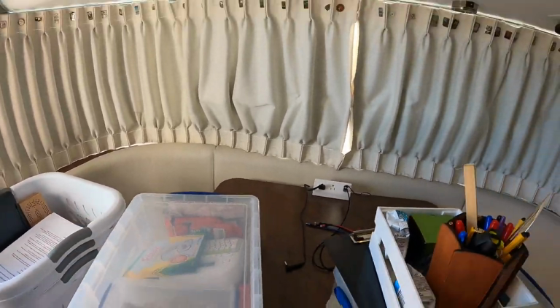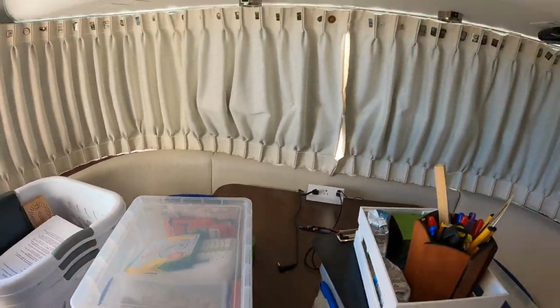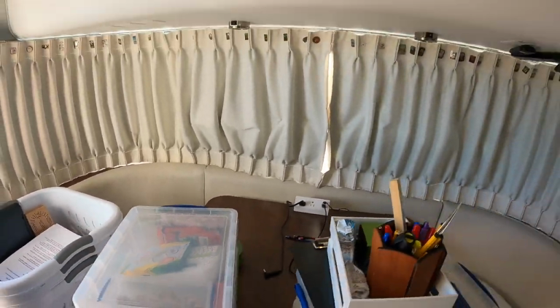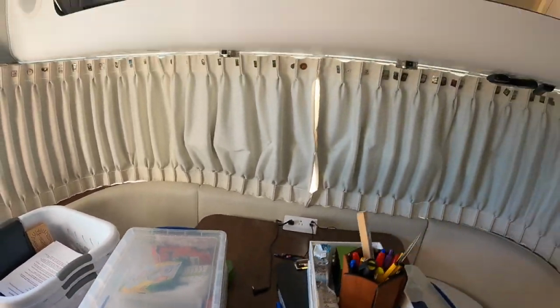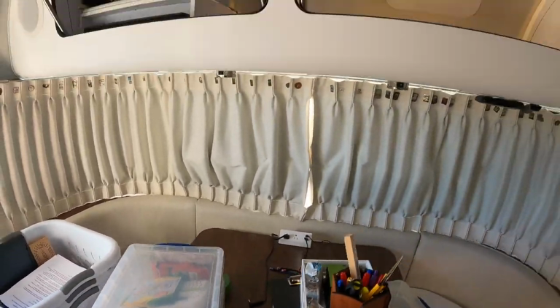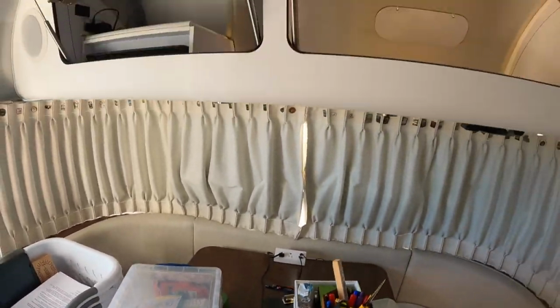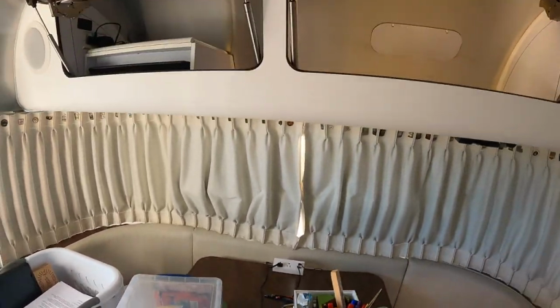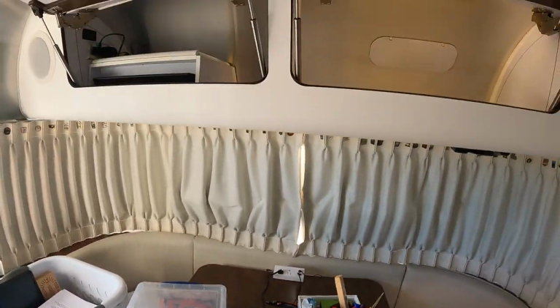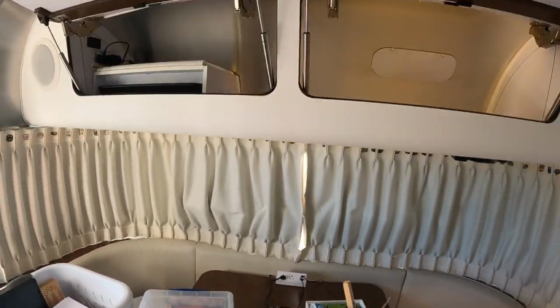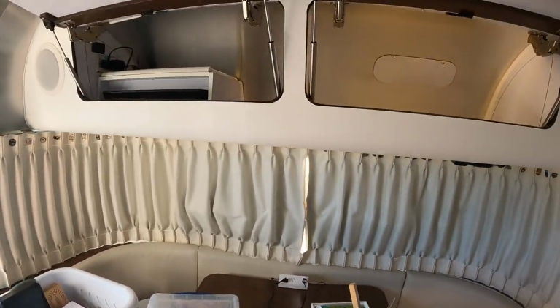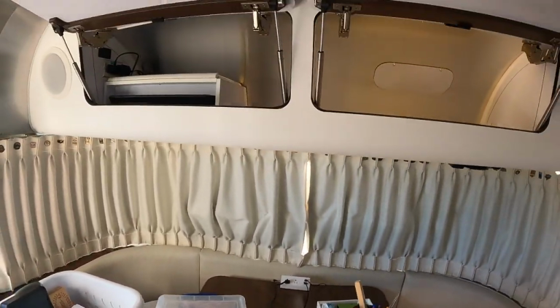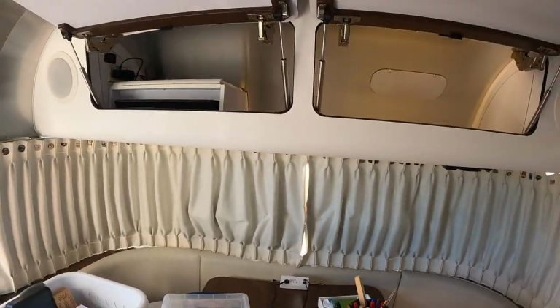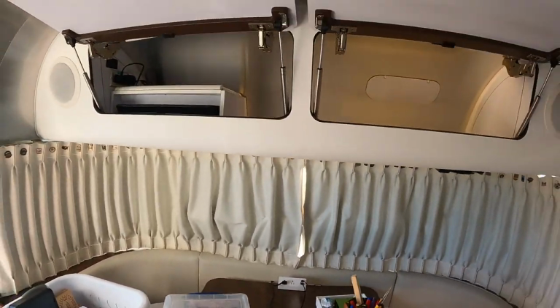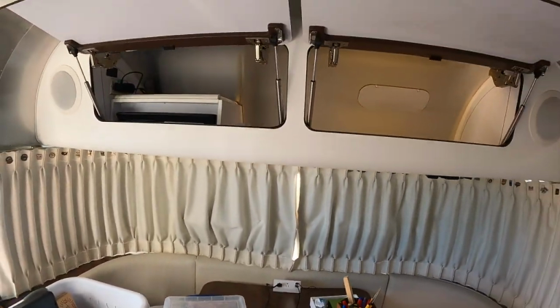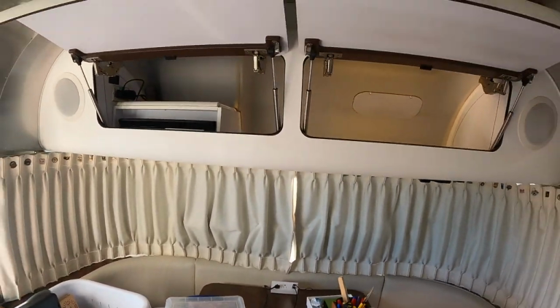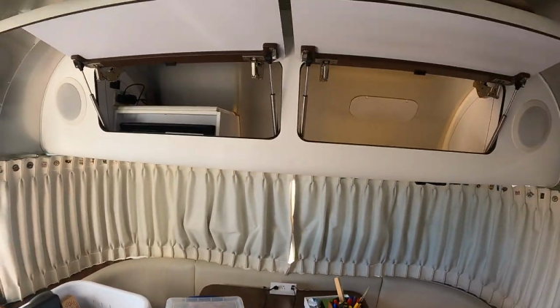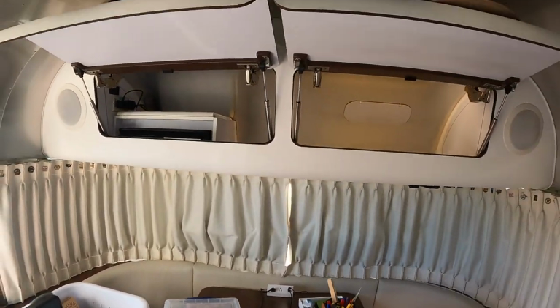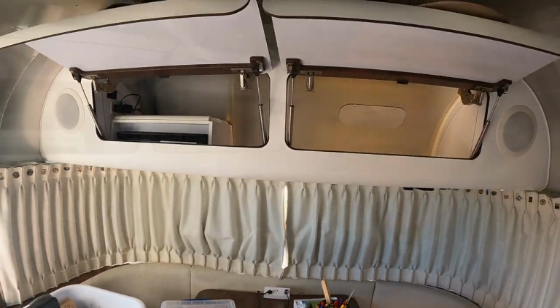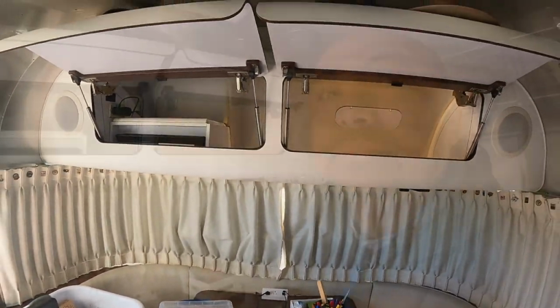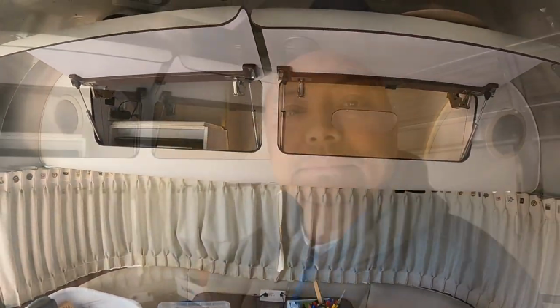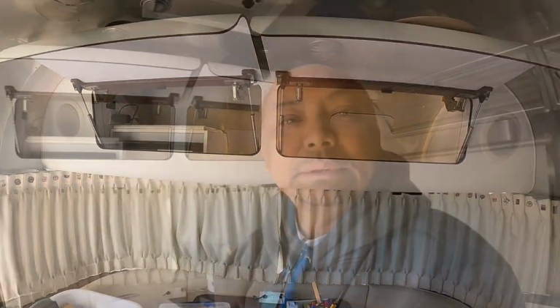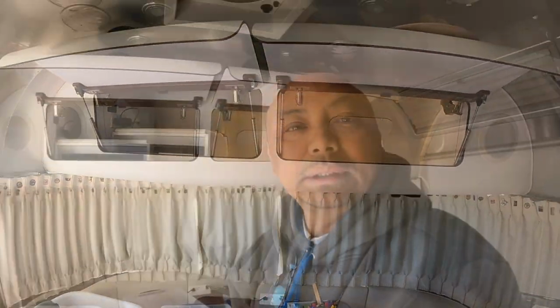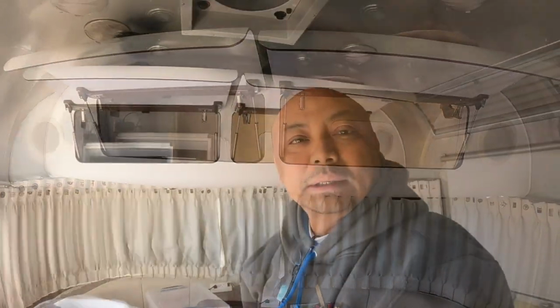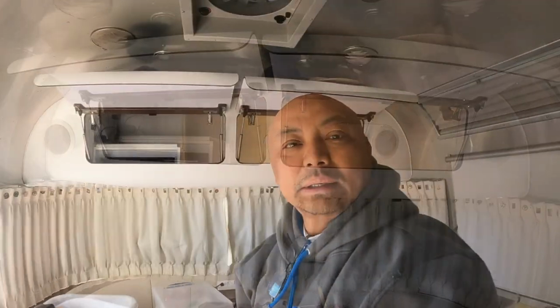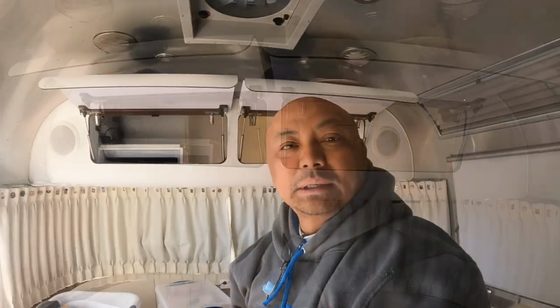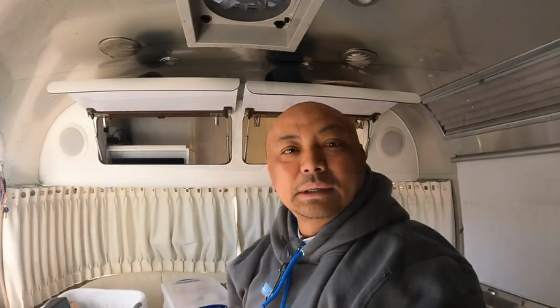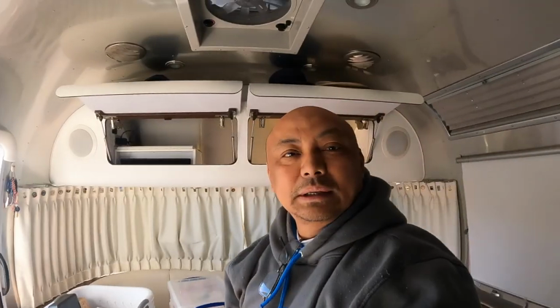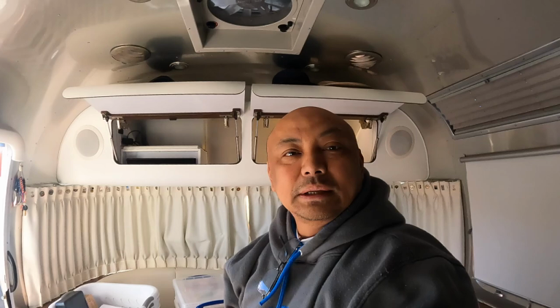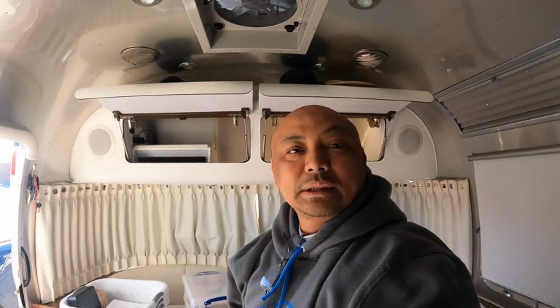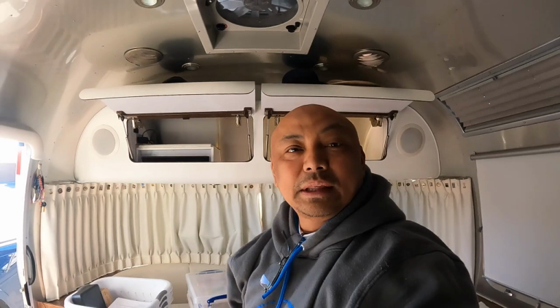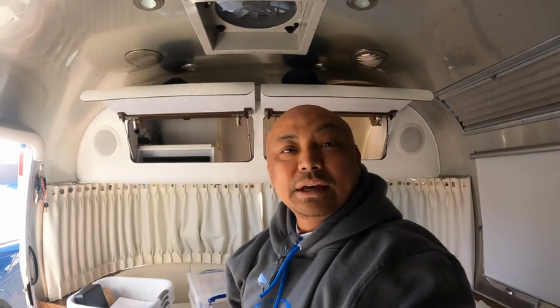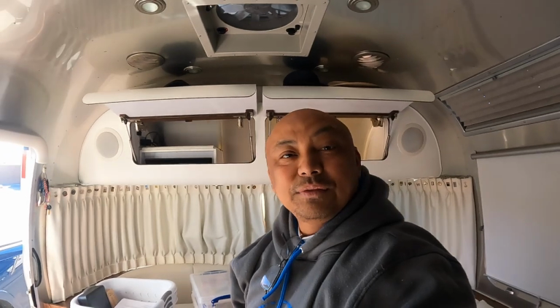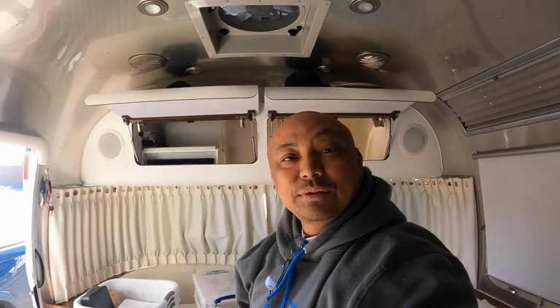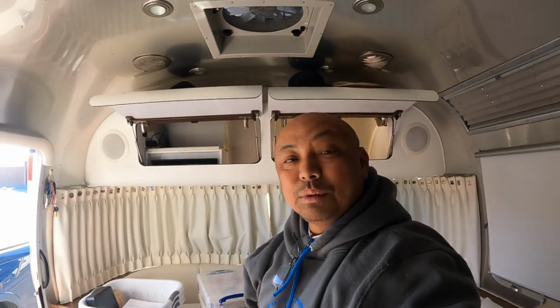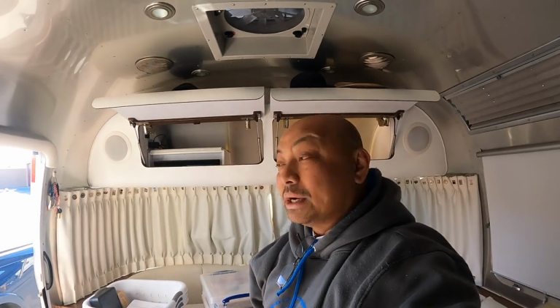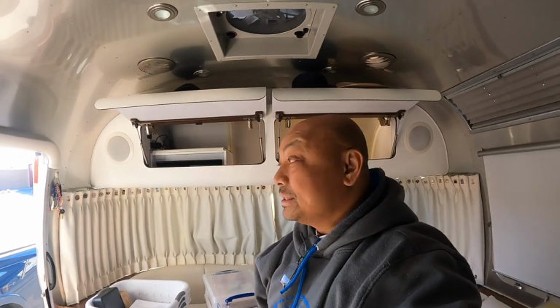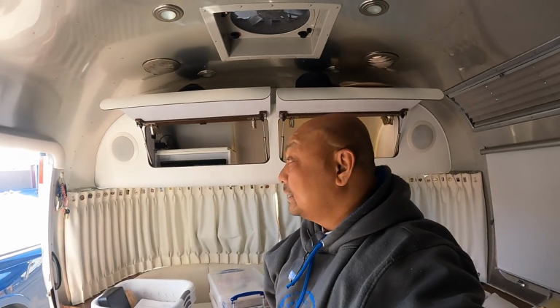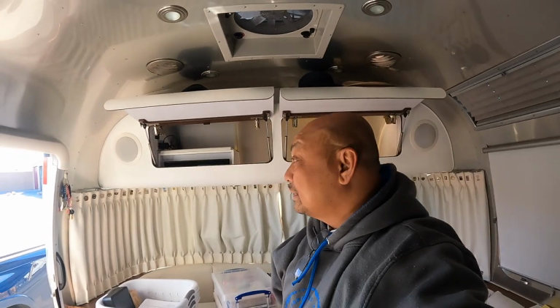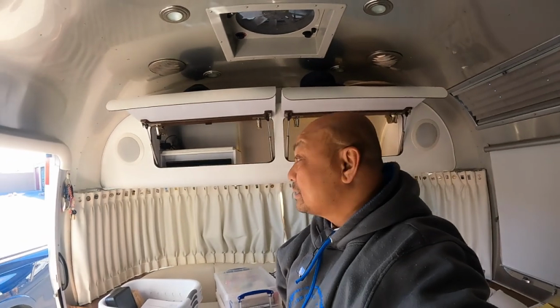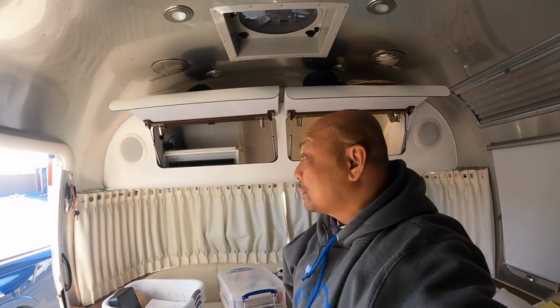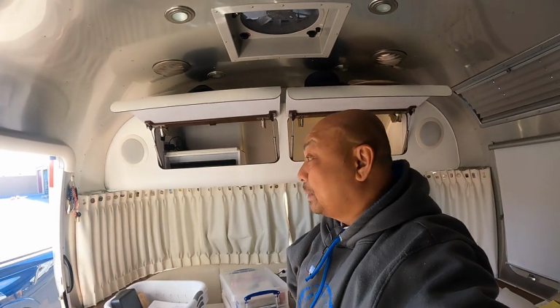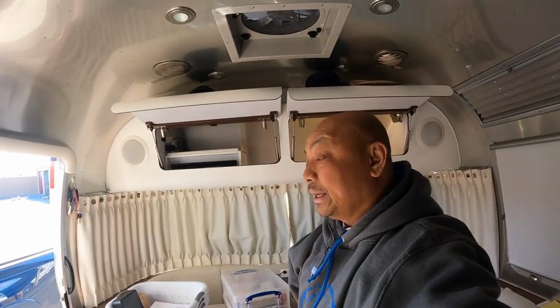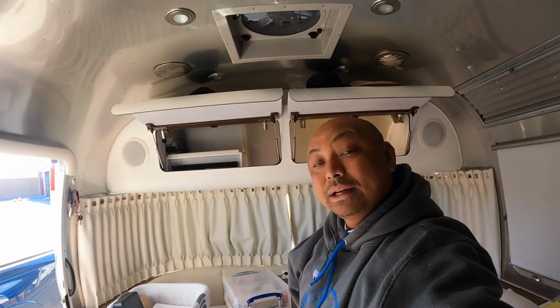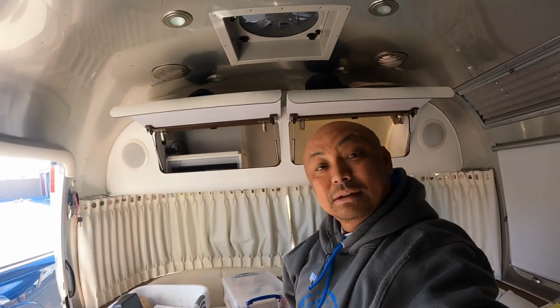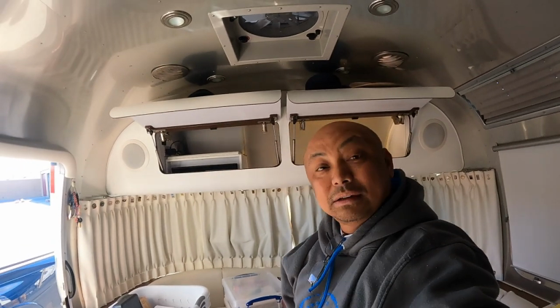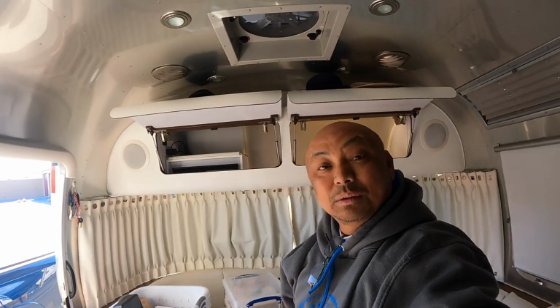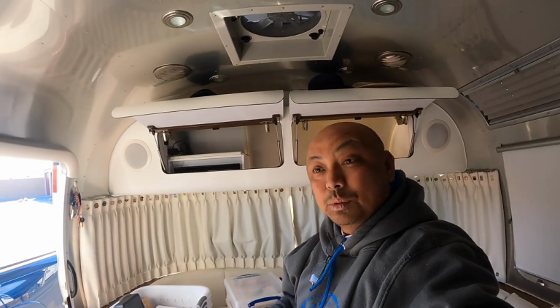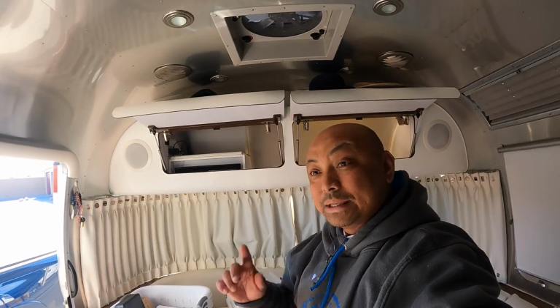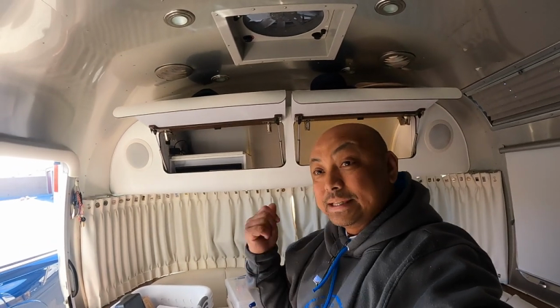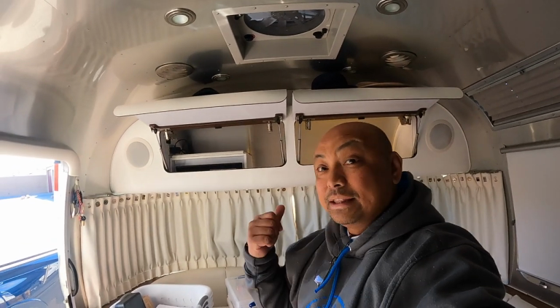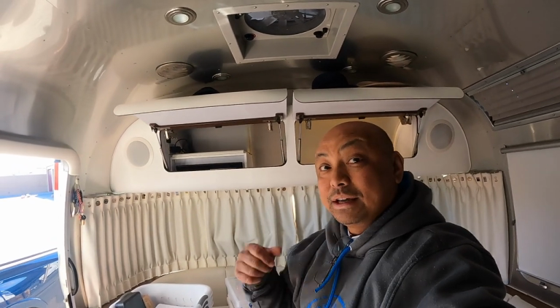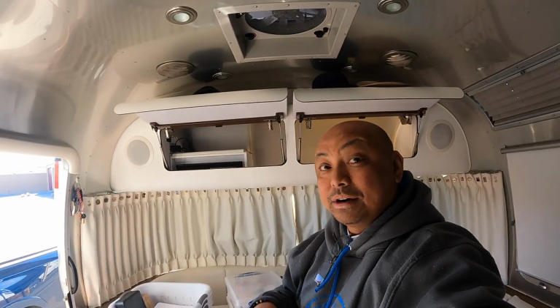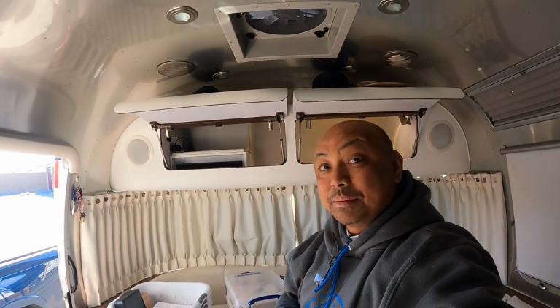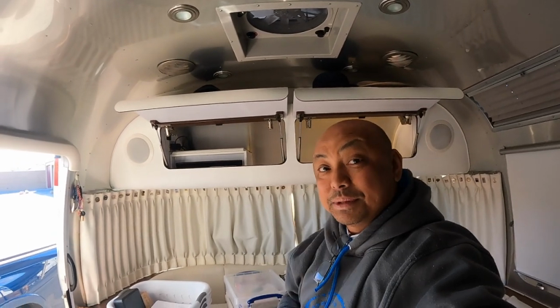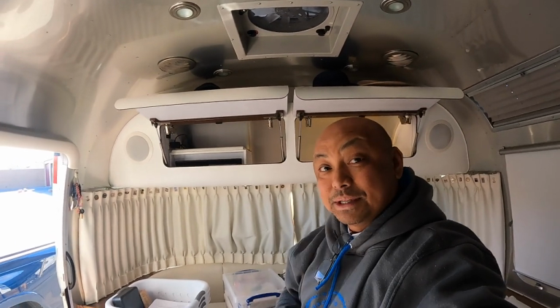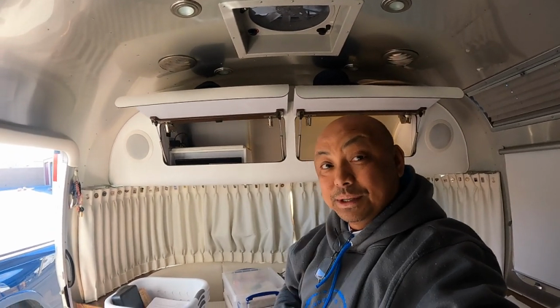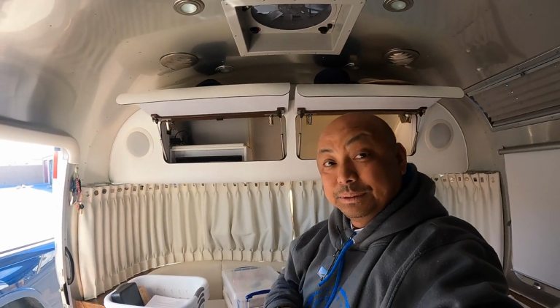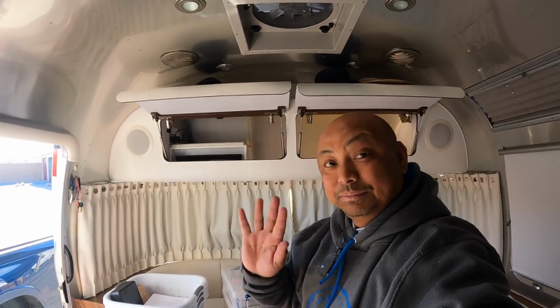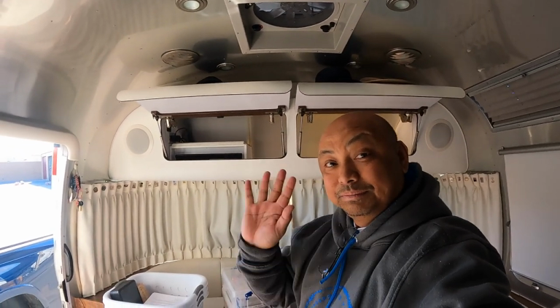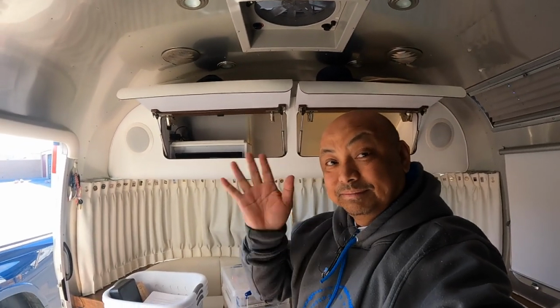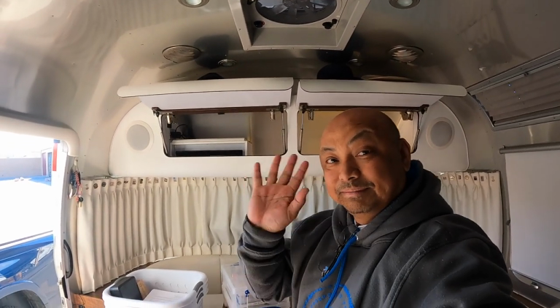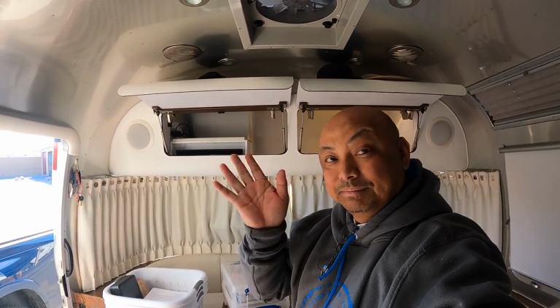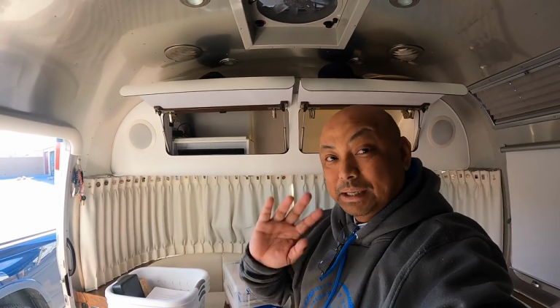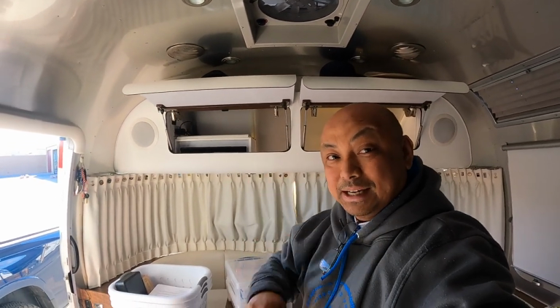That's what's in the upper cabinets. Thank you for watching this quick 'what's in there' episode. Bye.